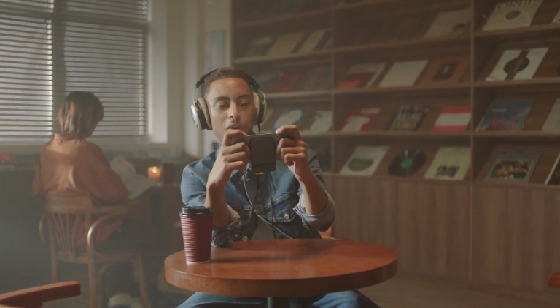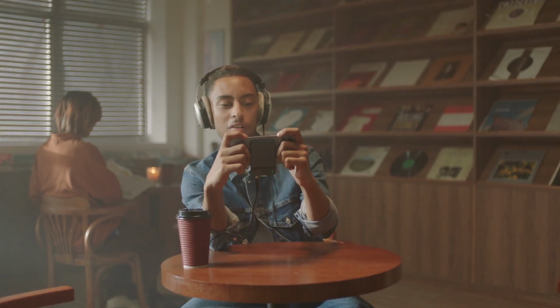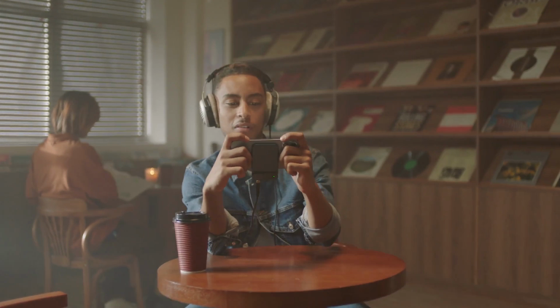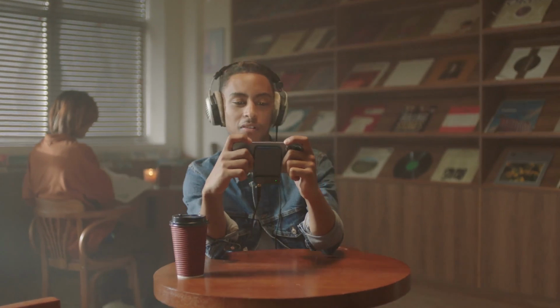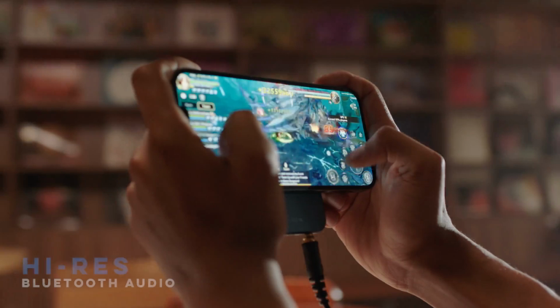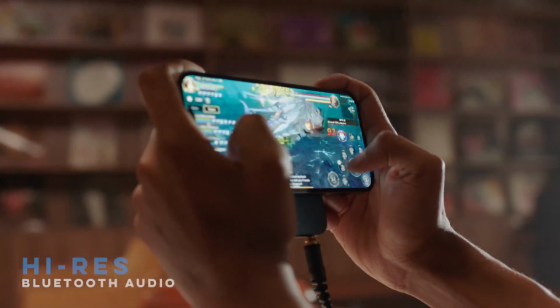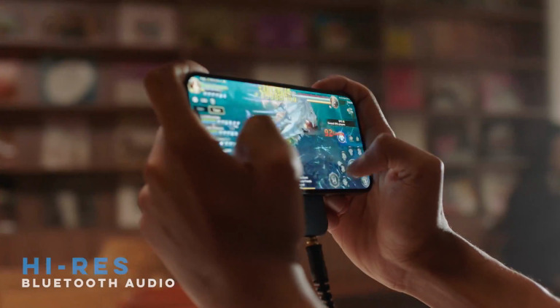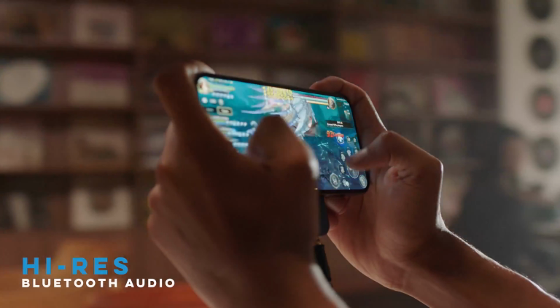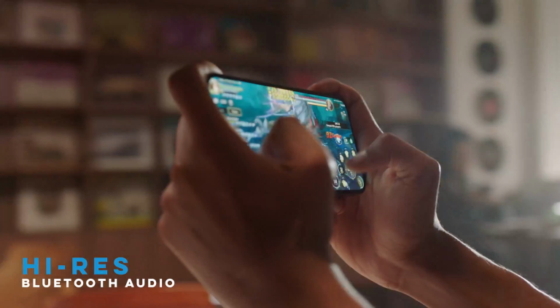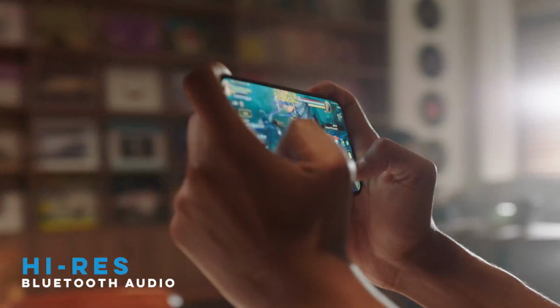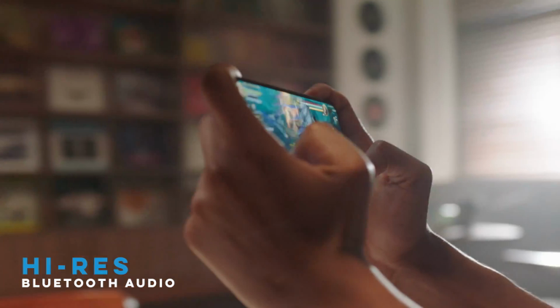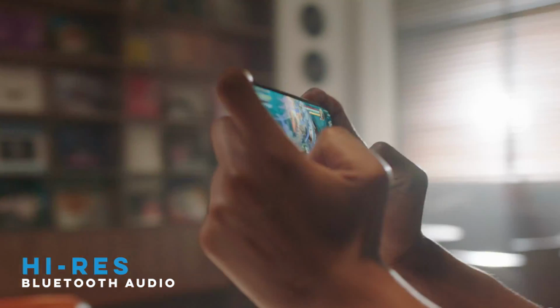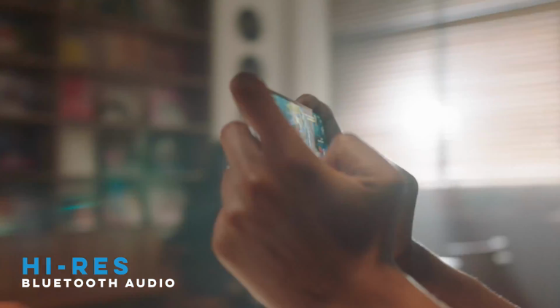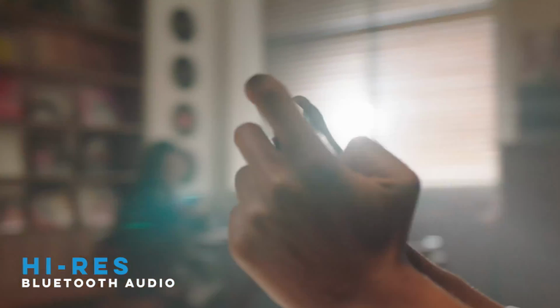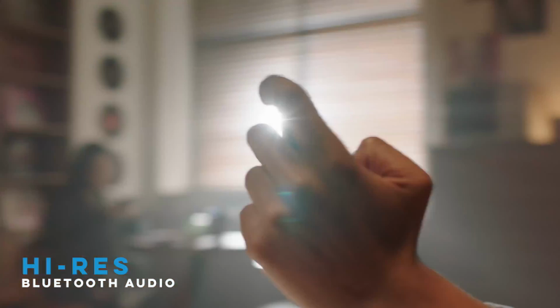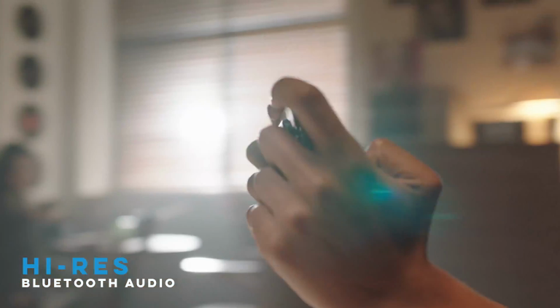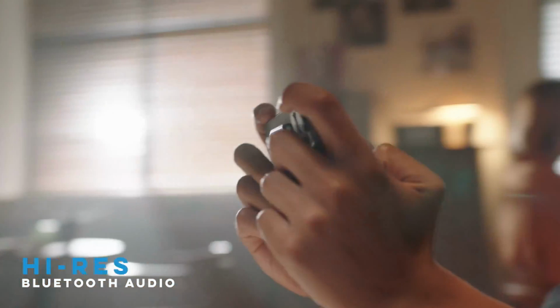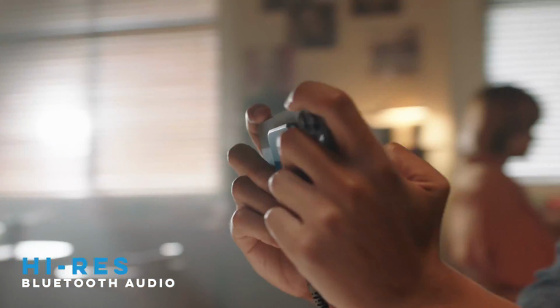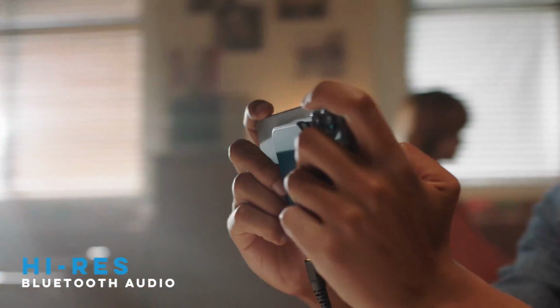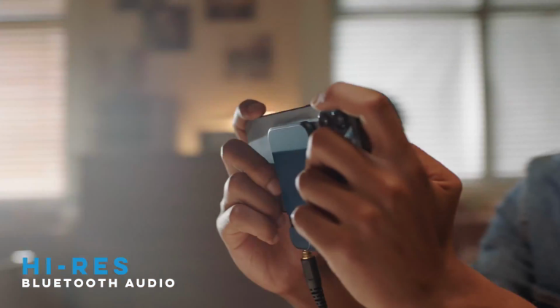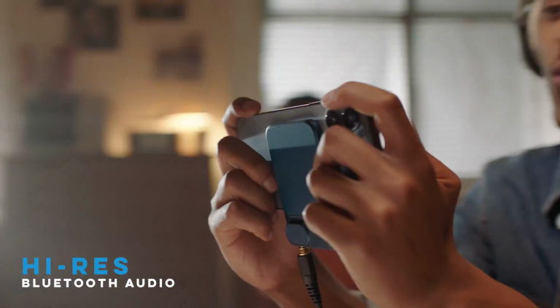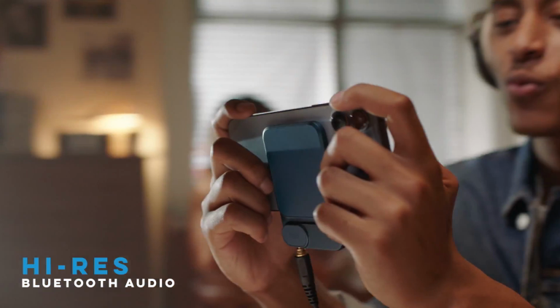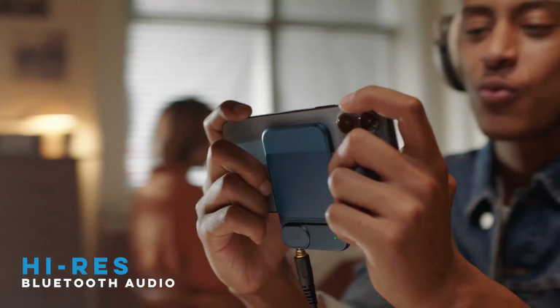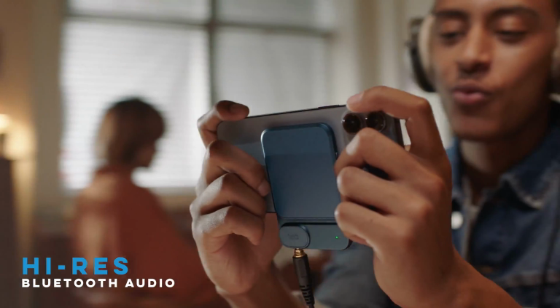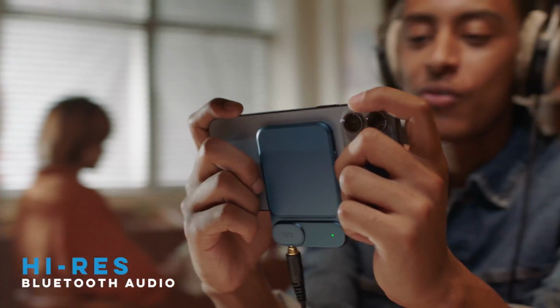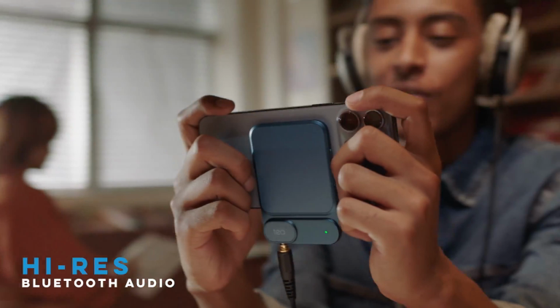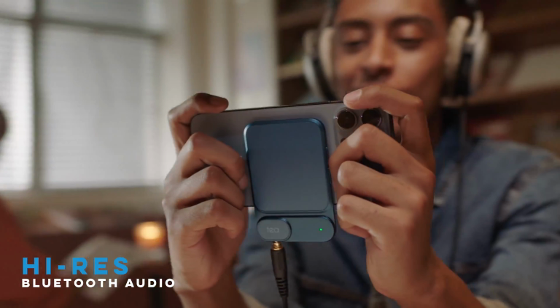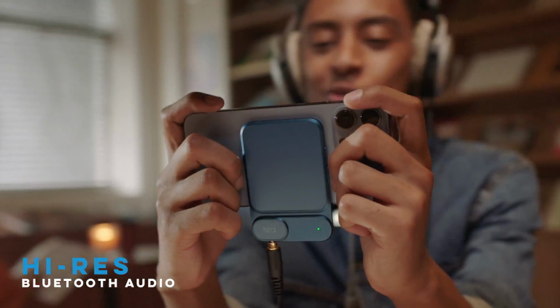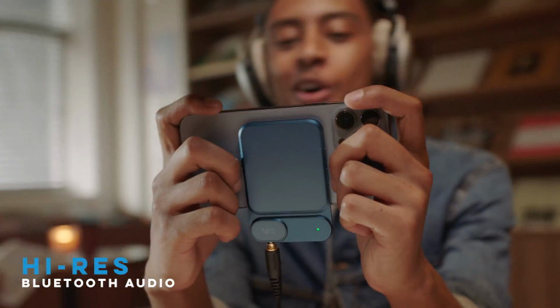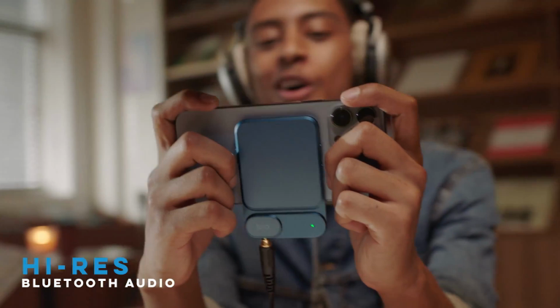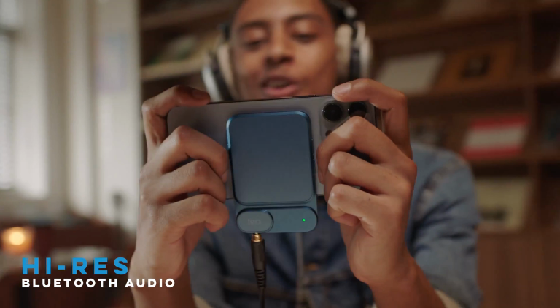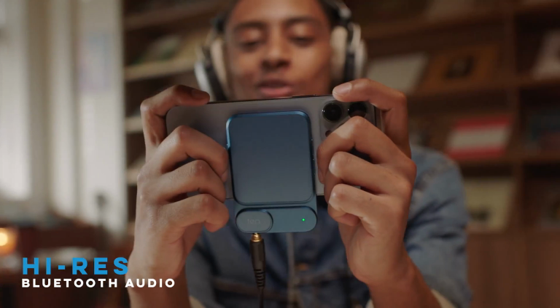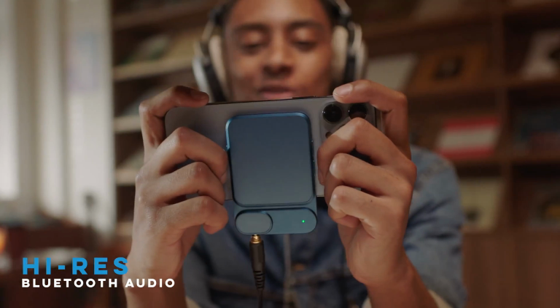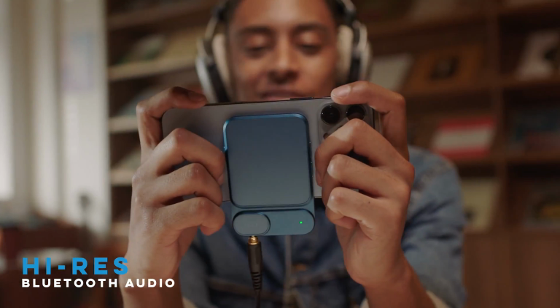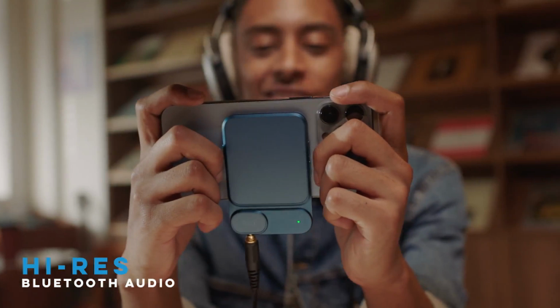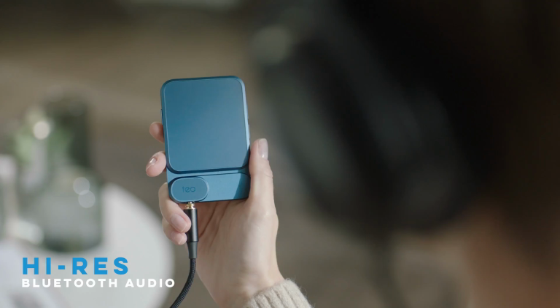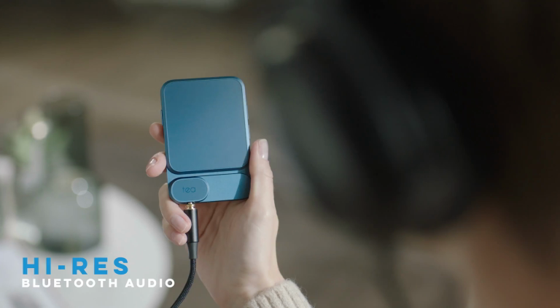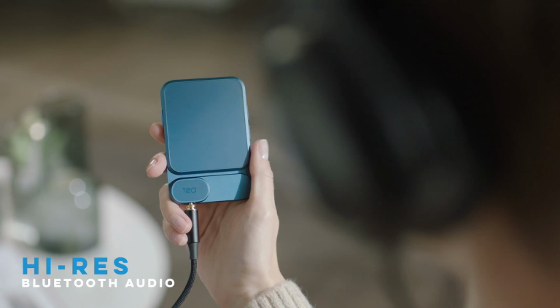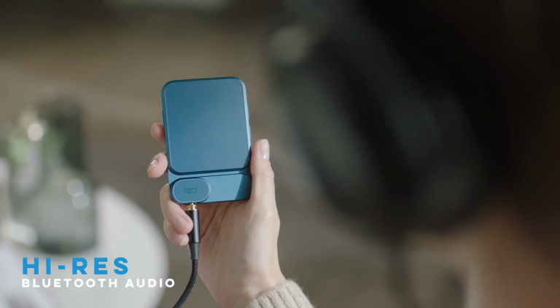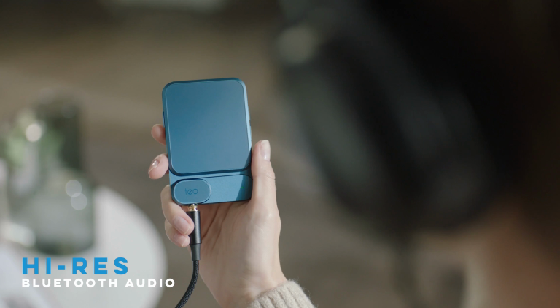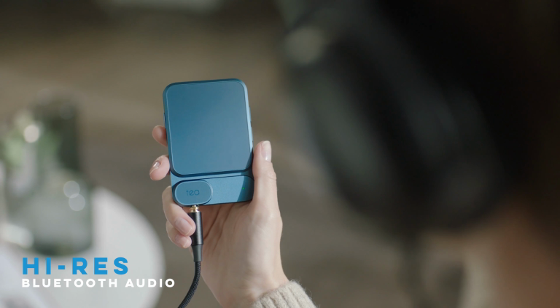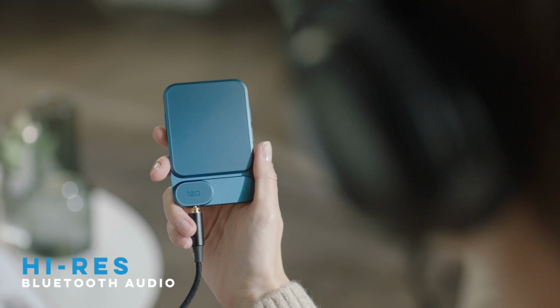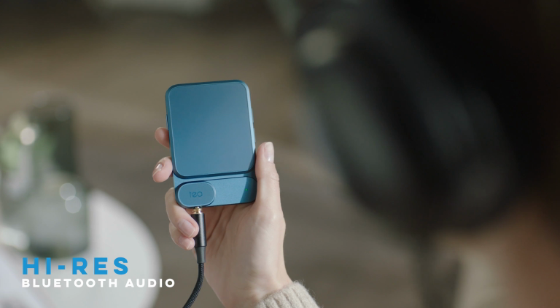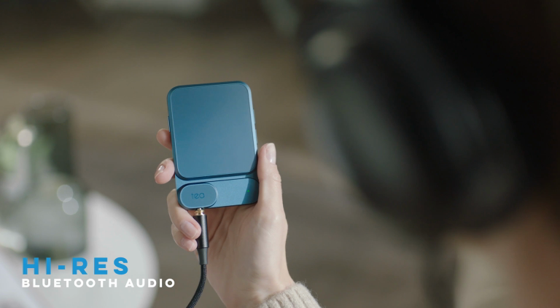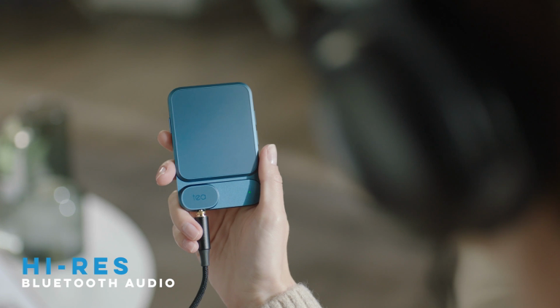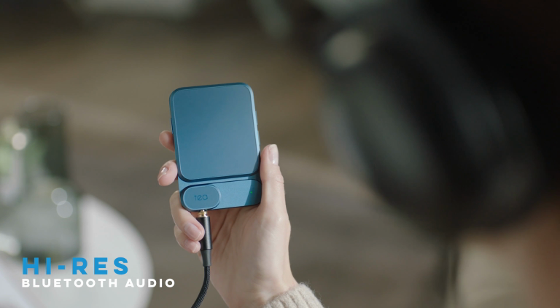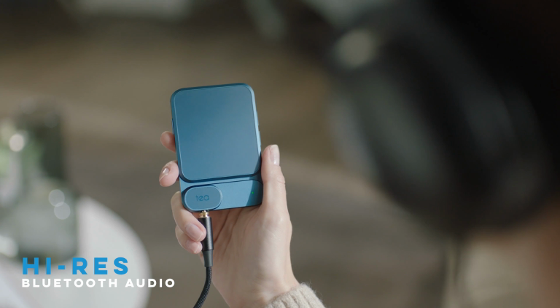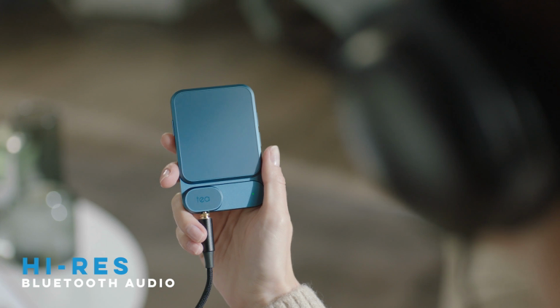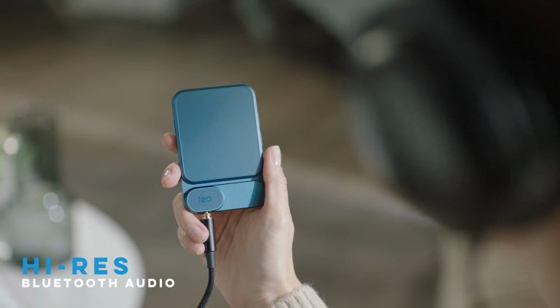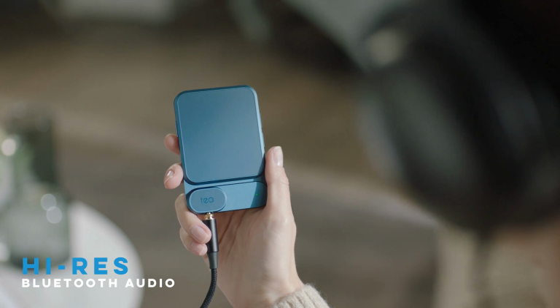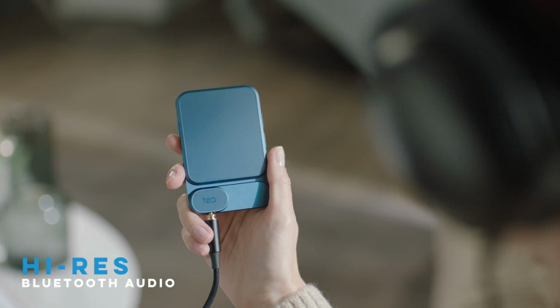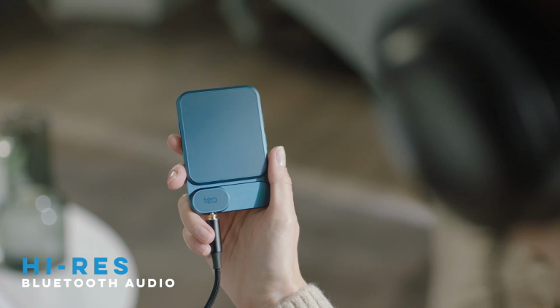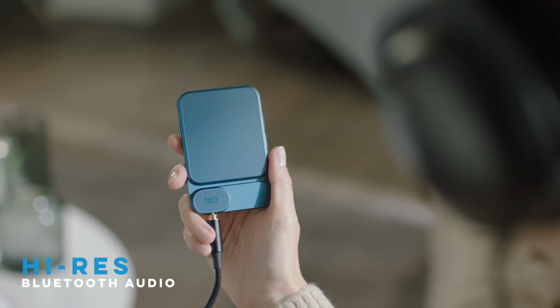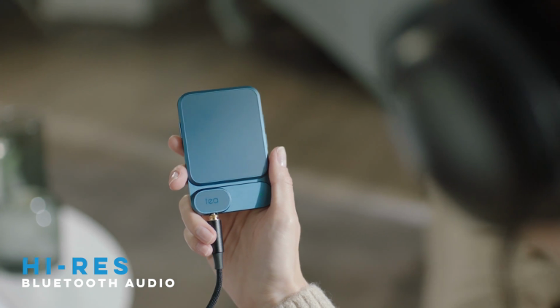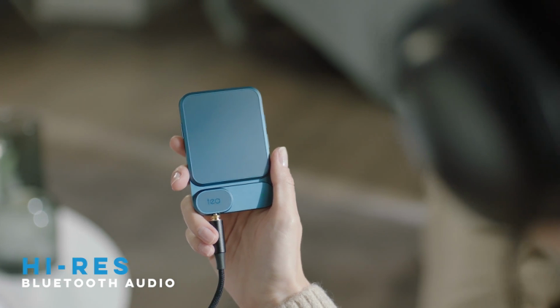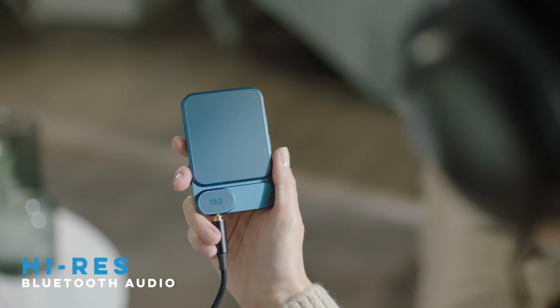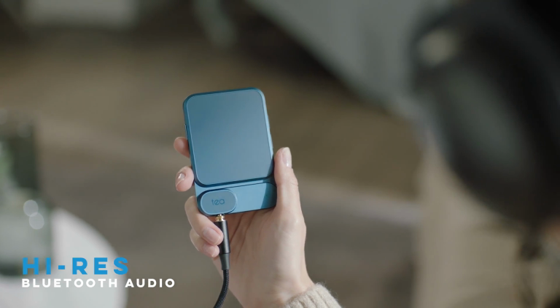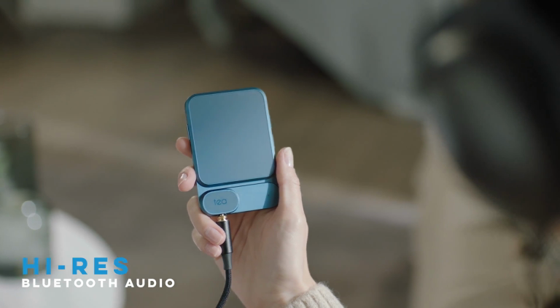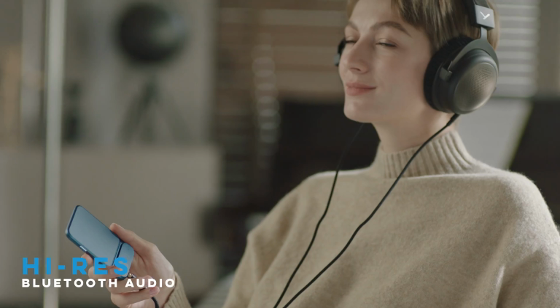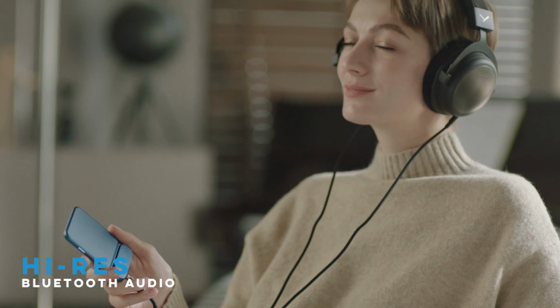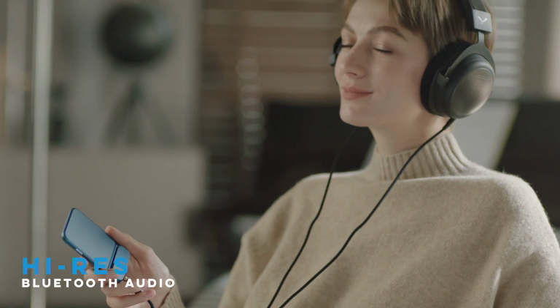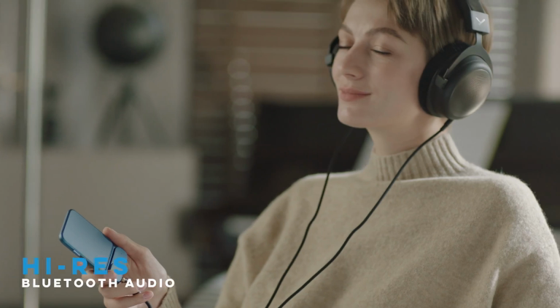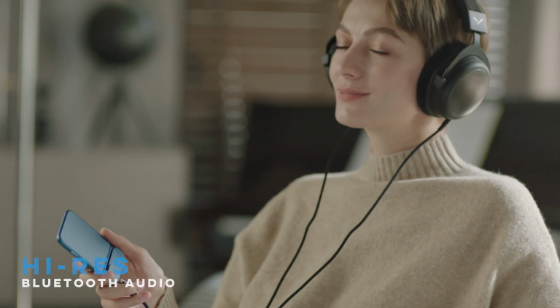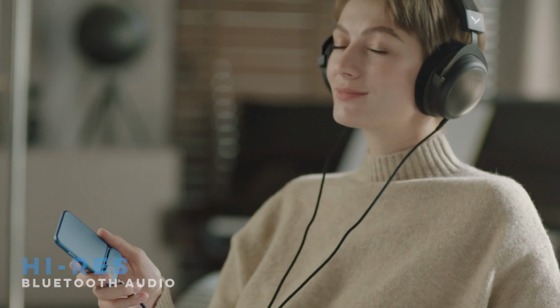An inbuilt Qualcomm Bluetooth chip gives you ultra high-quality Bluetooth audio. Enjoy the ultimate wireless sound experience.